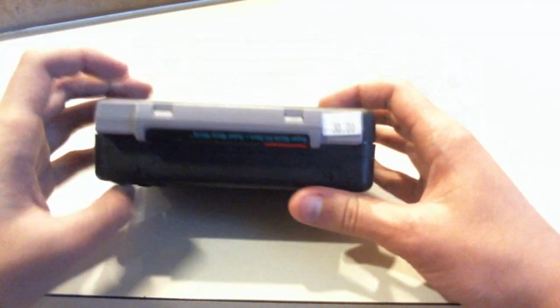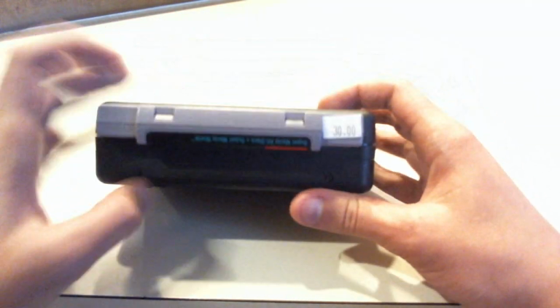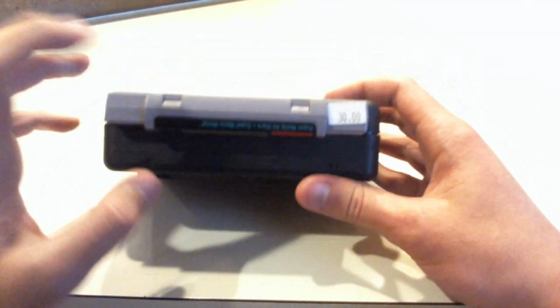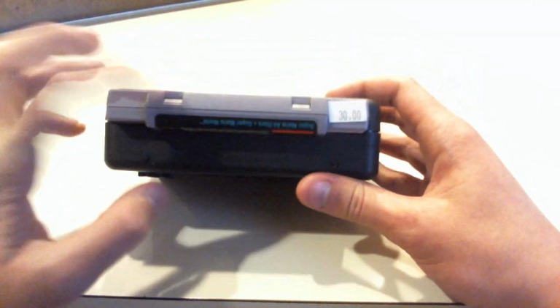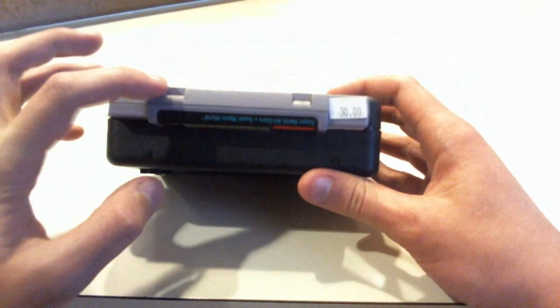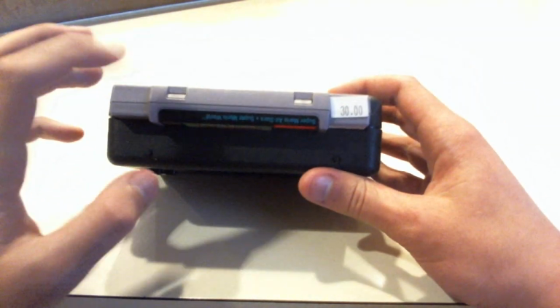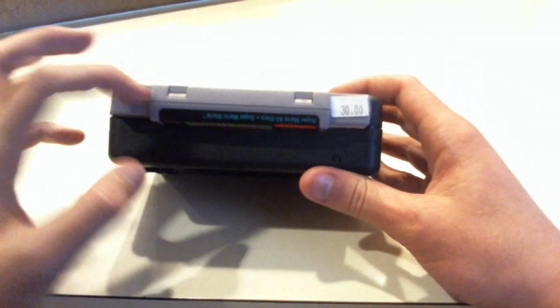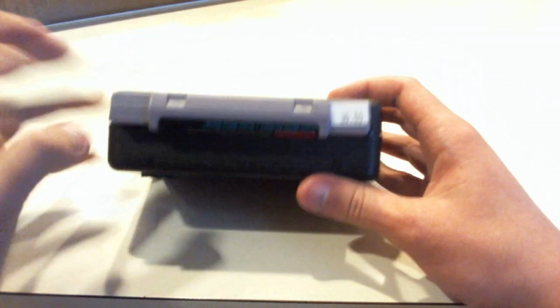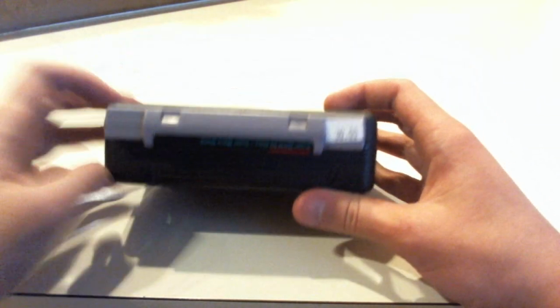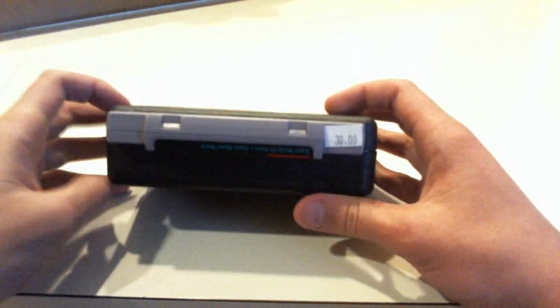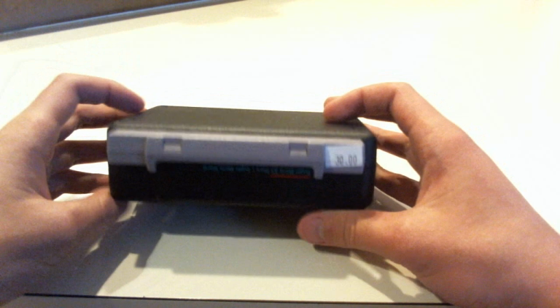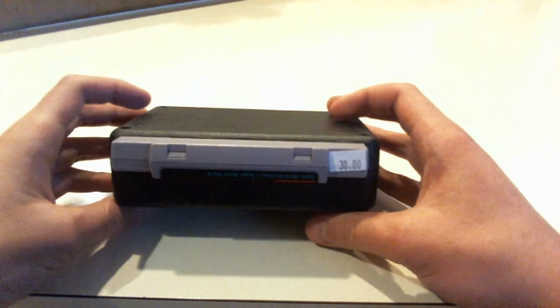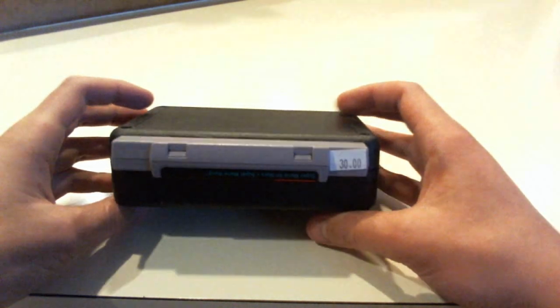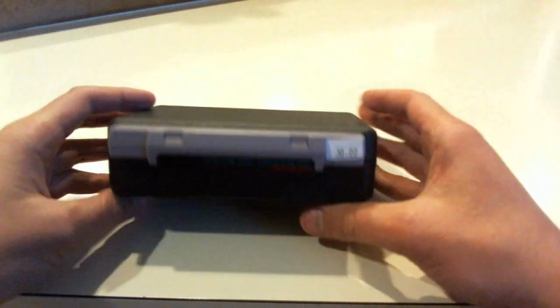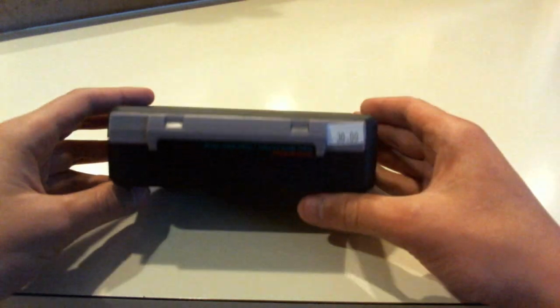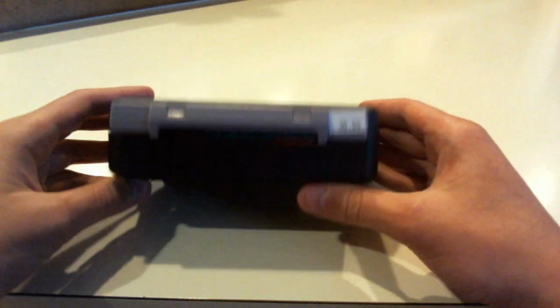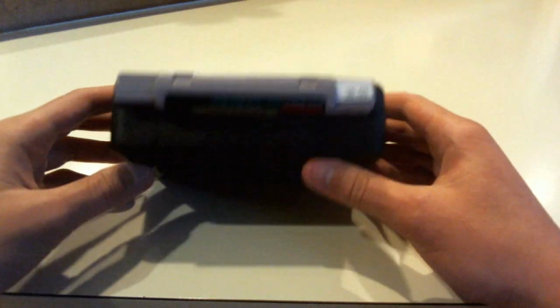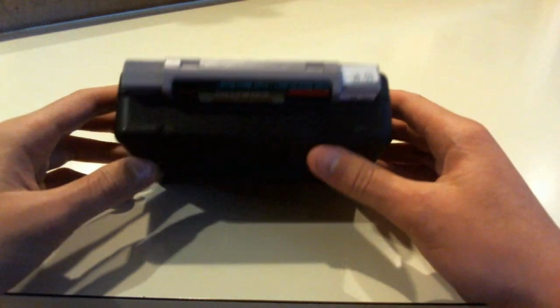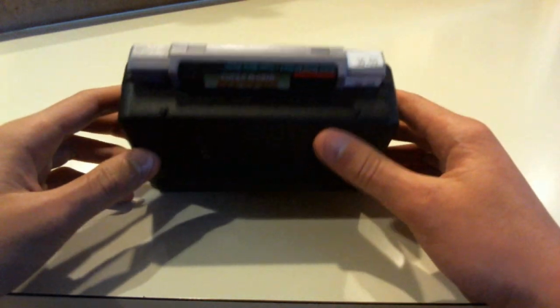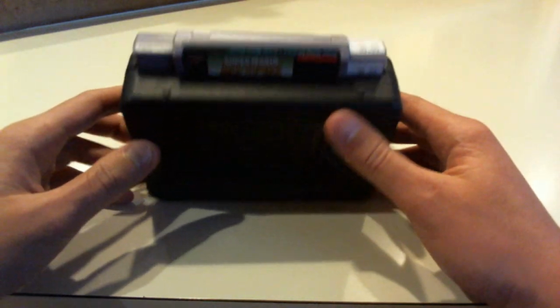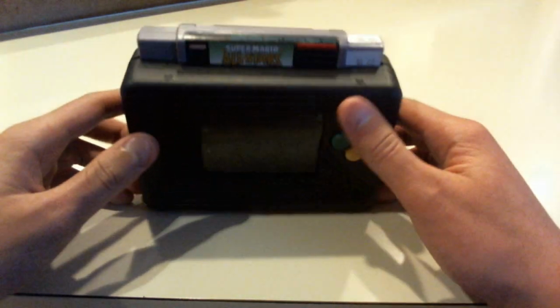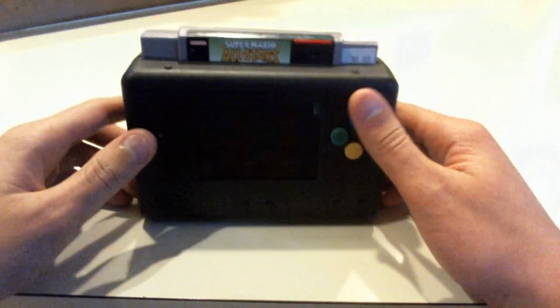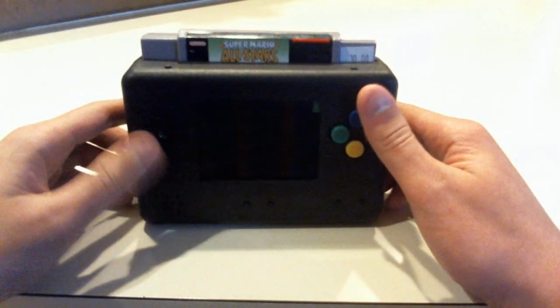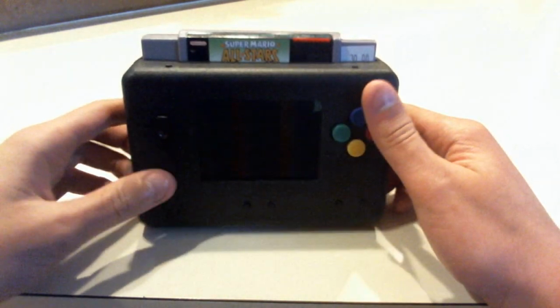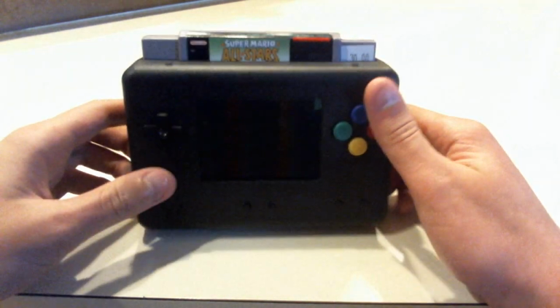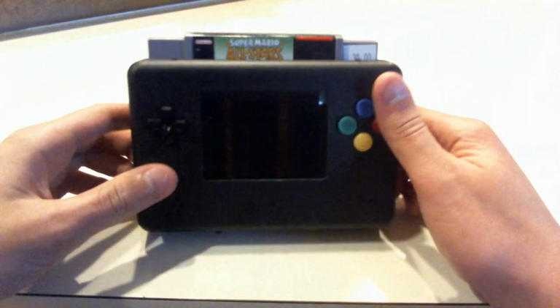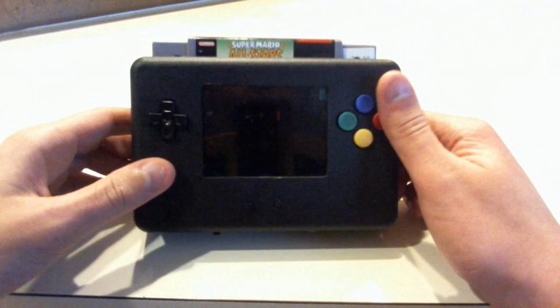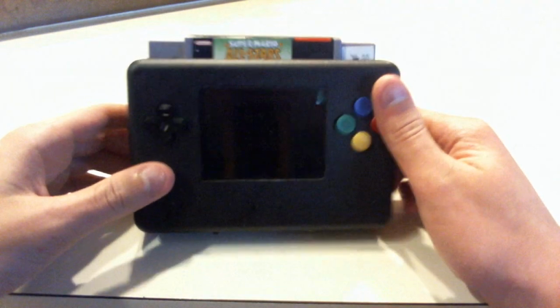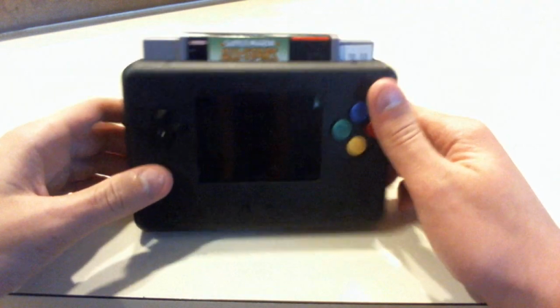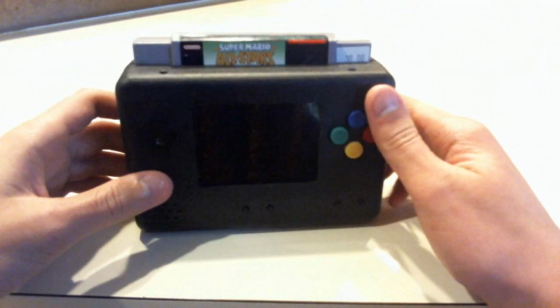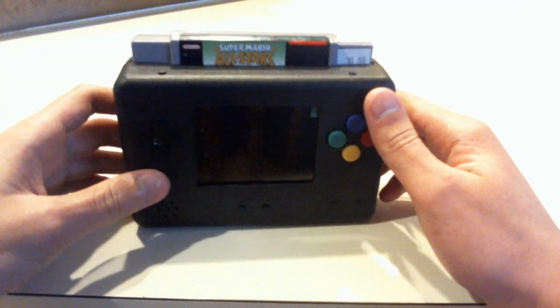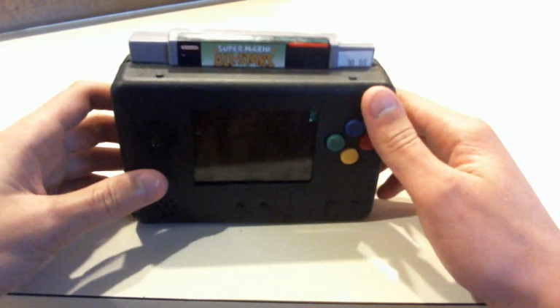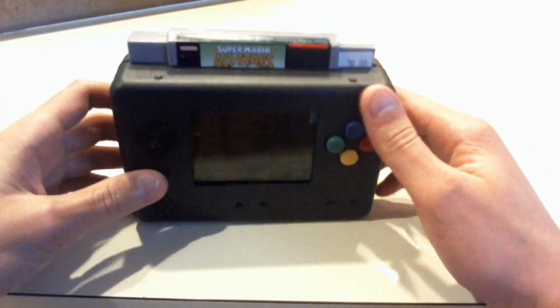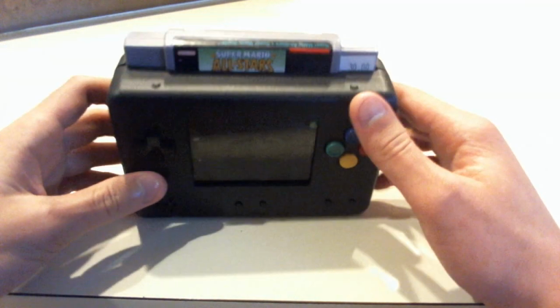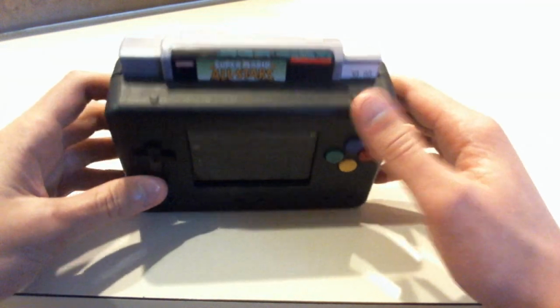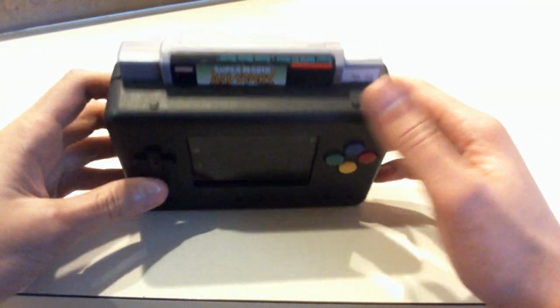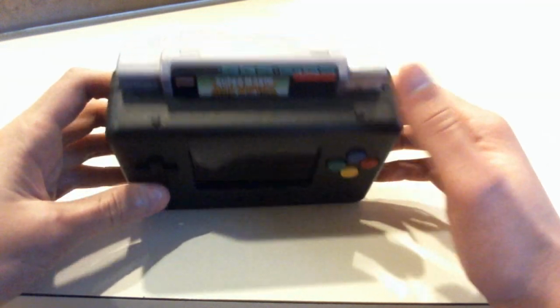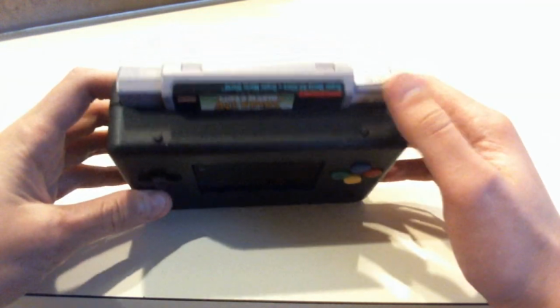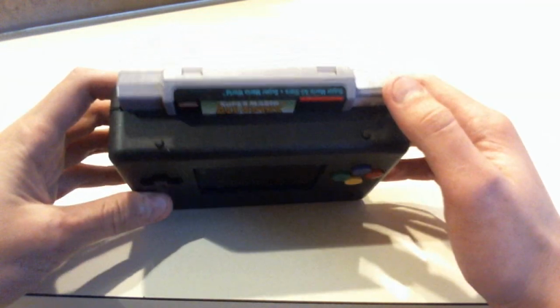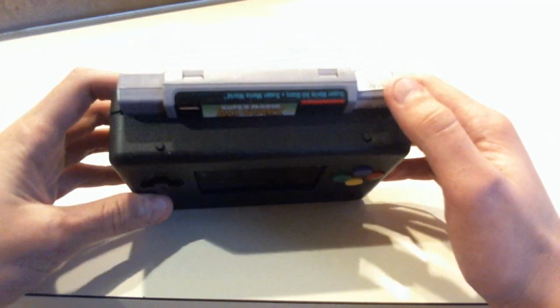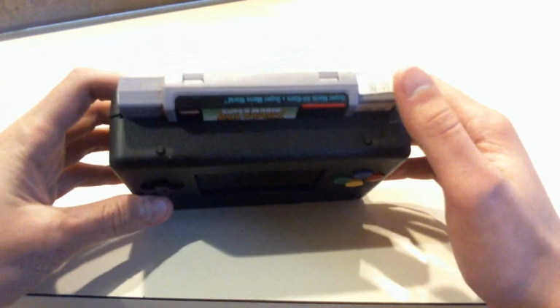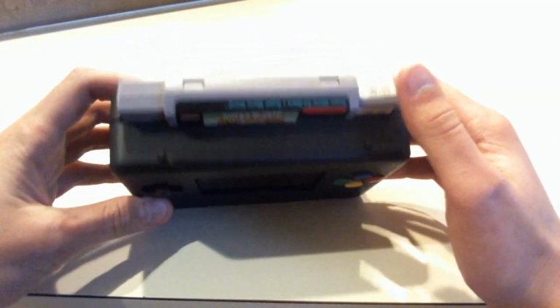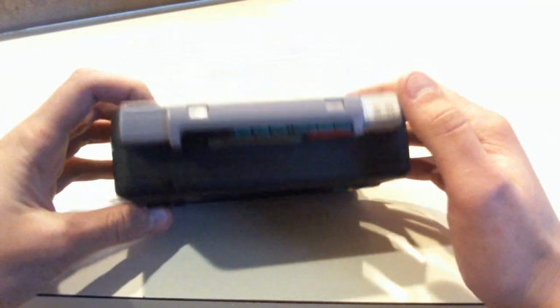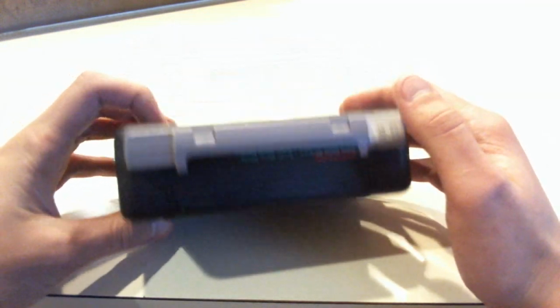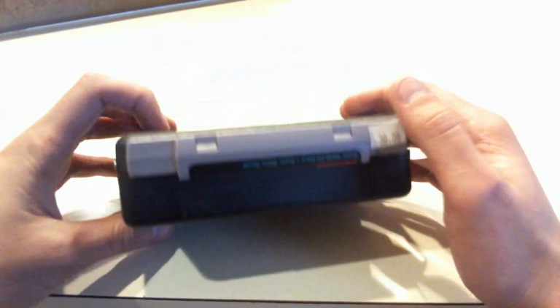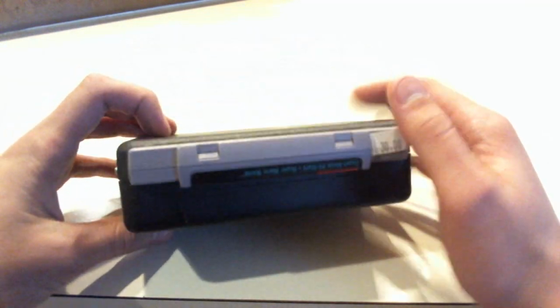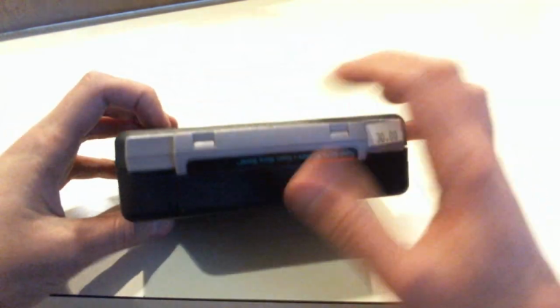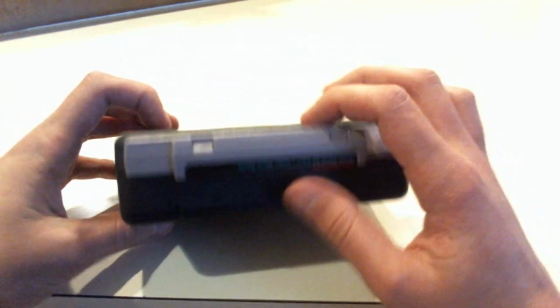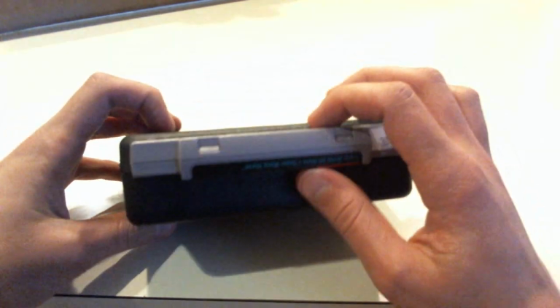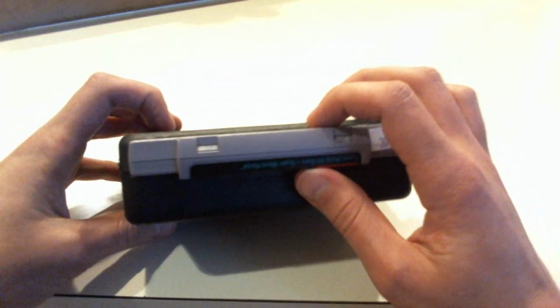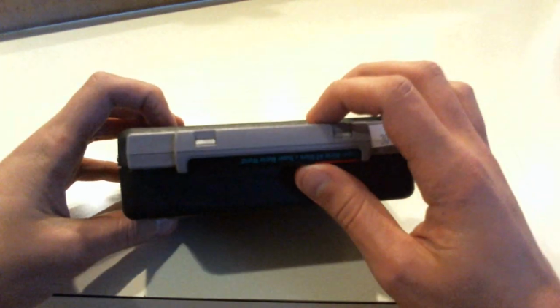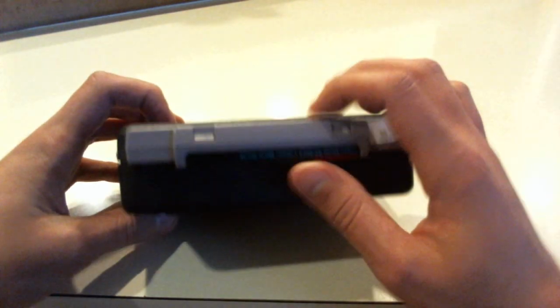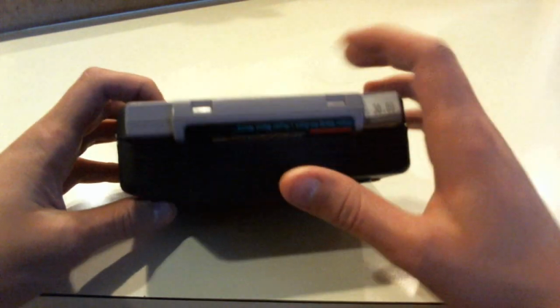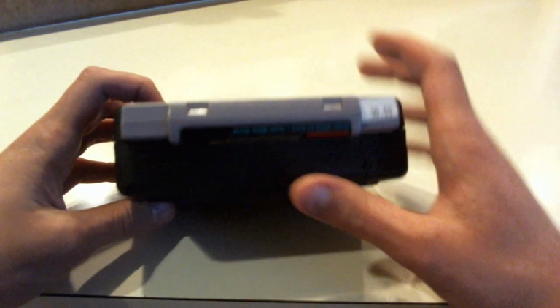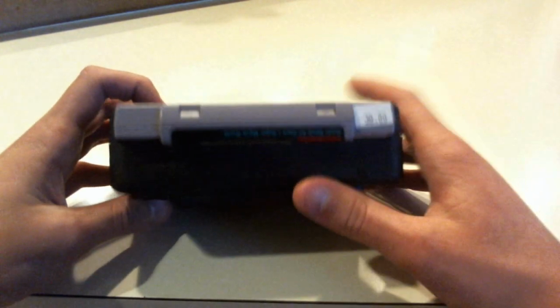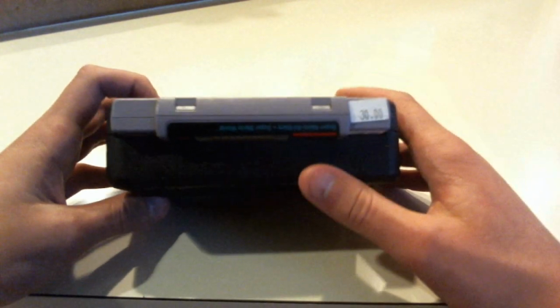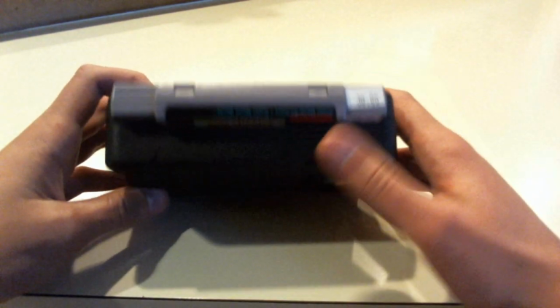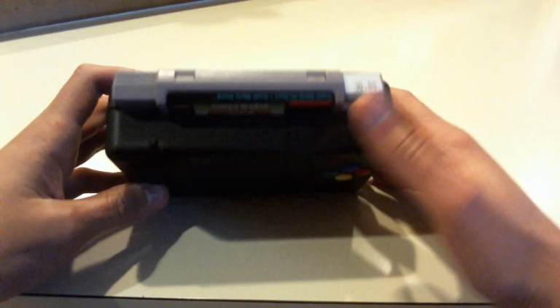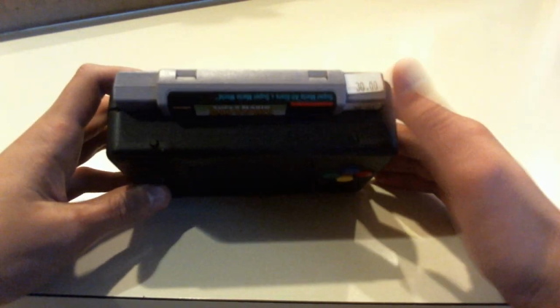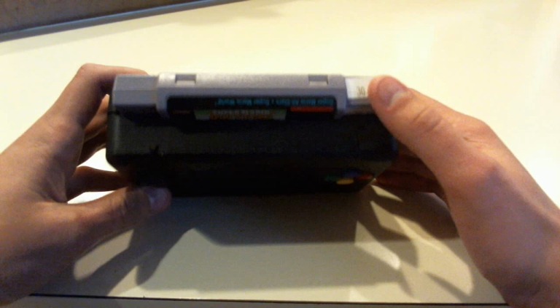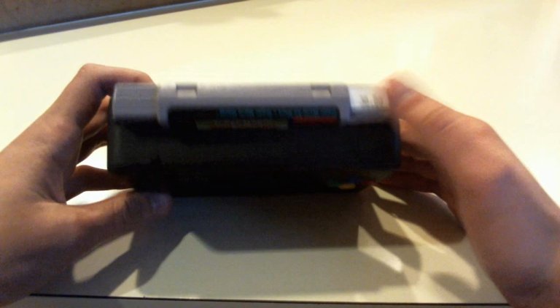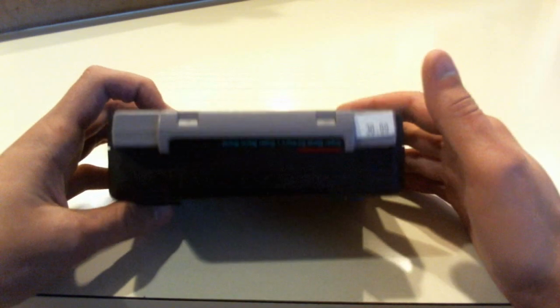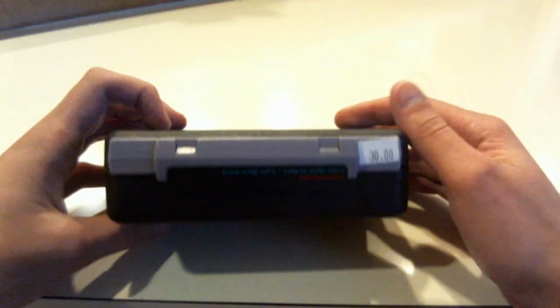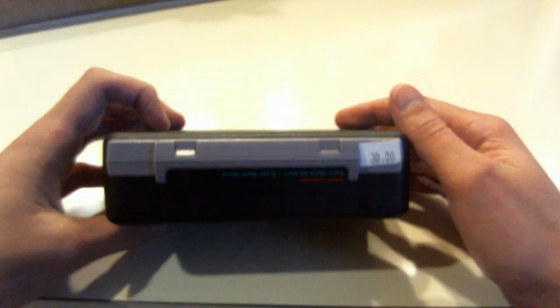Here's the card slot. The card slot is really hard to take the game in and out, so I'm just going to leave it in there.